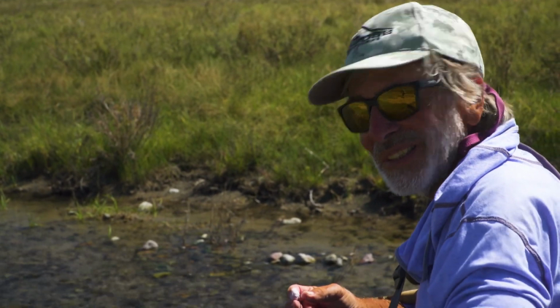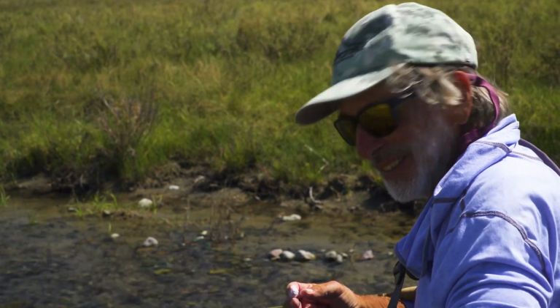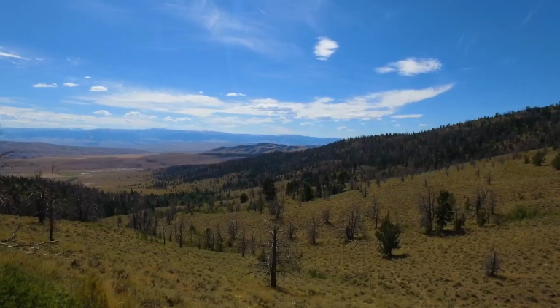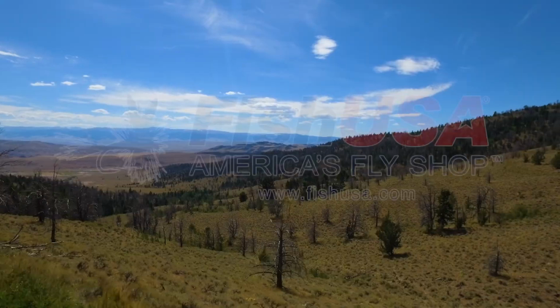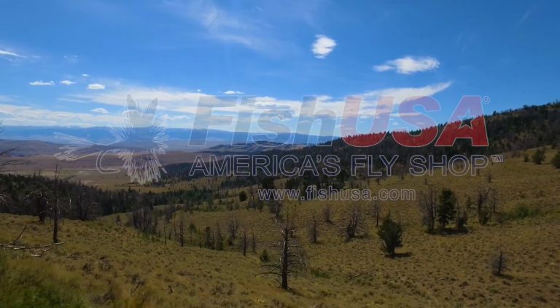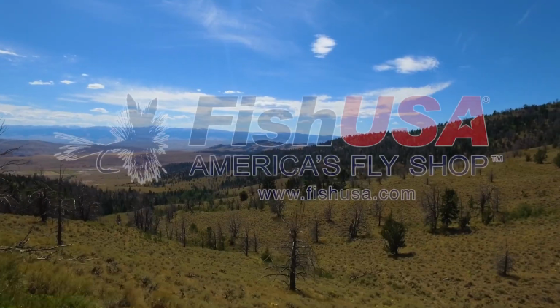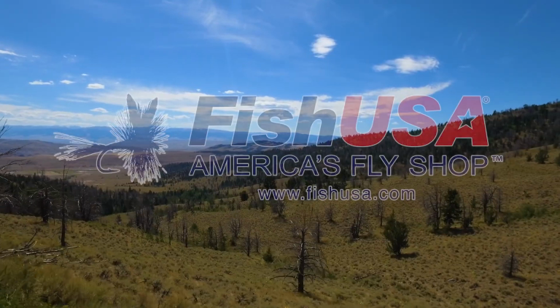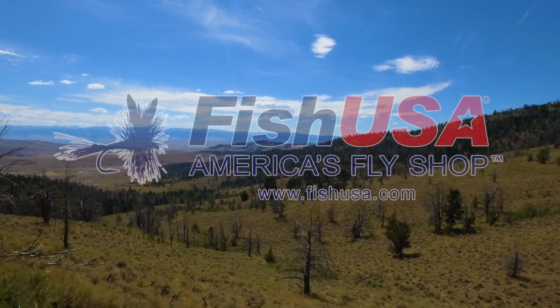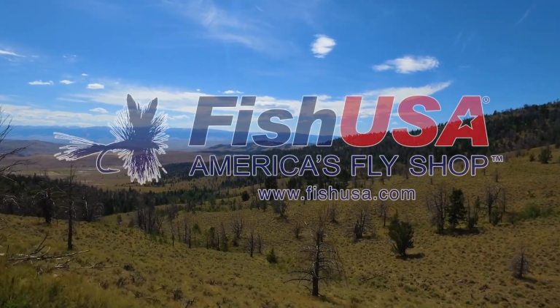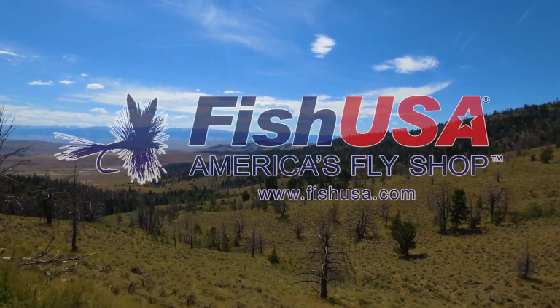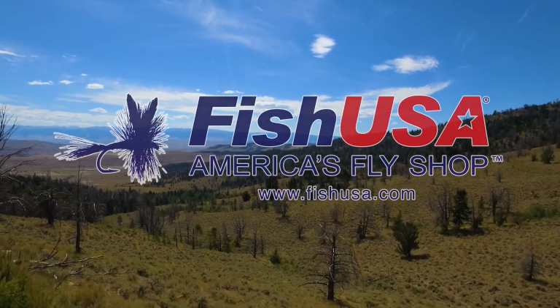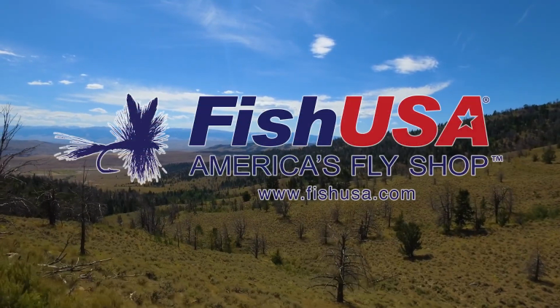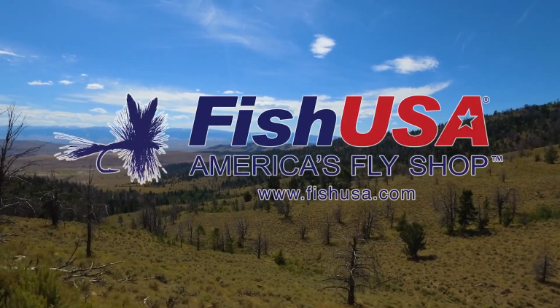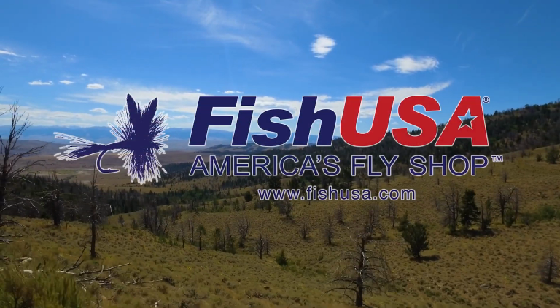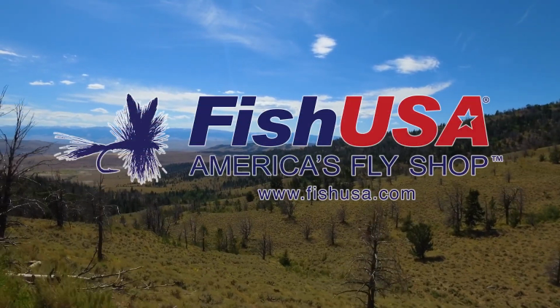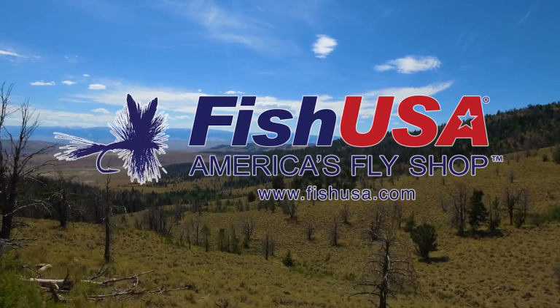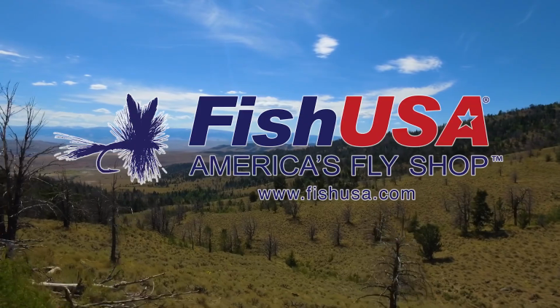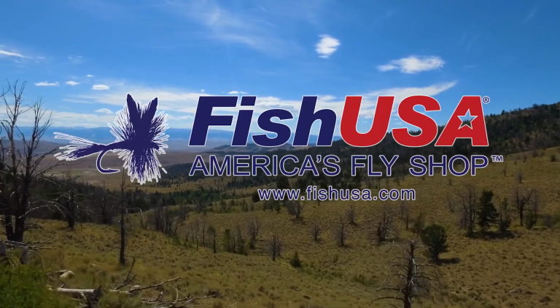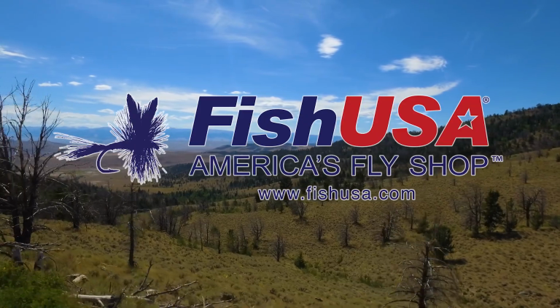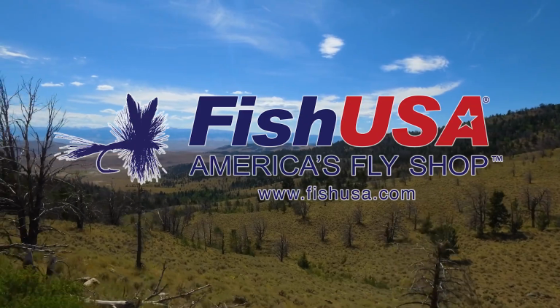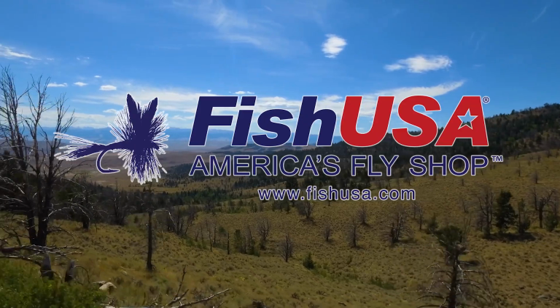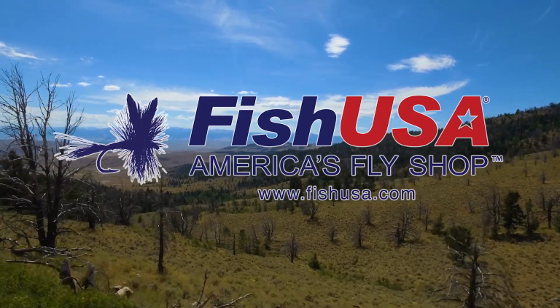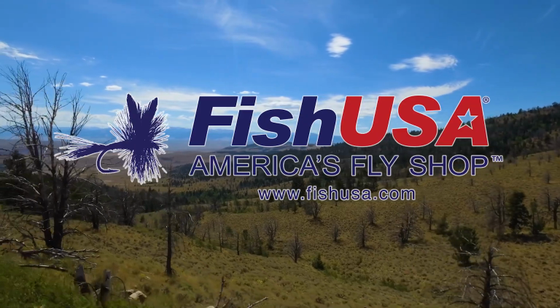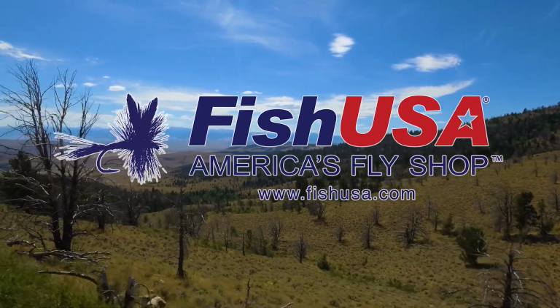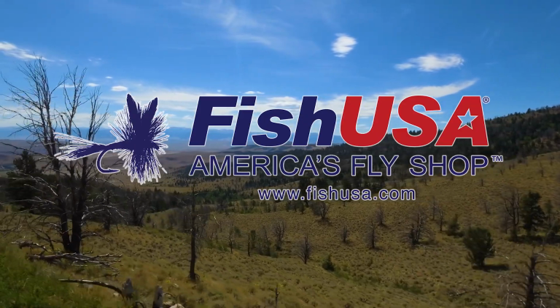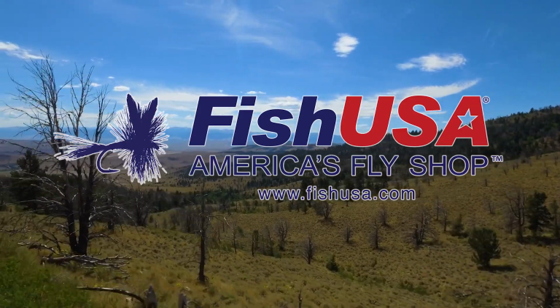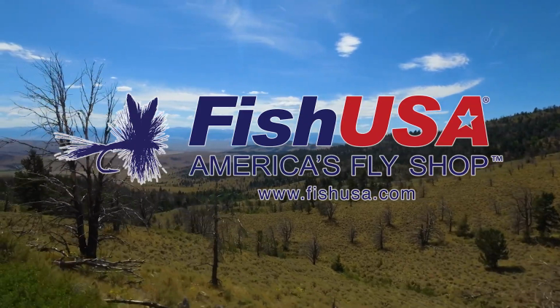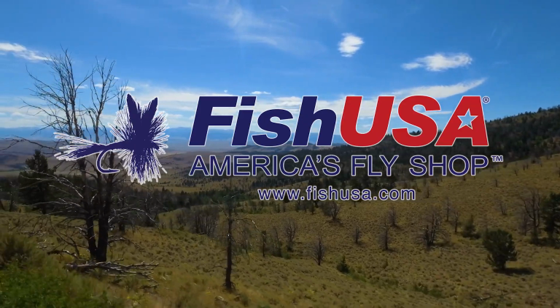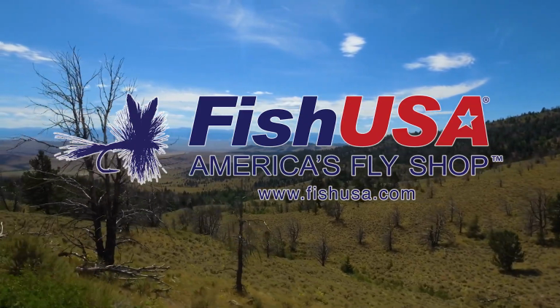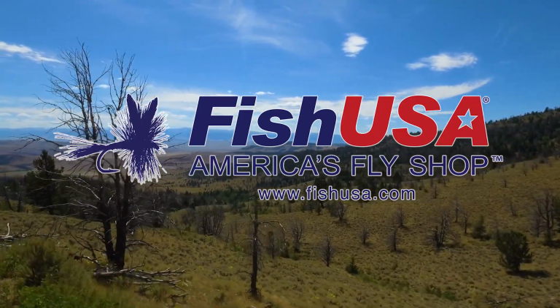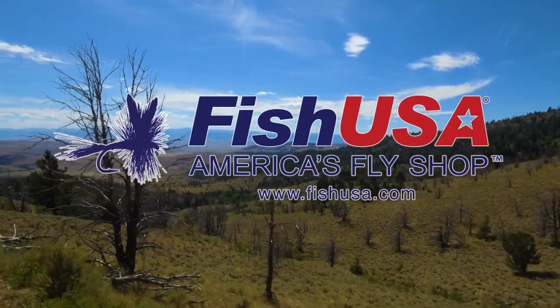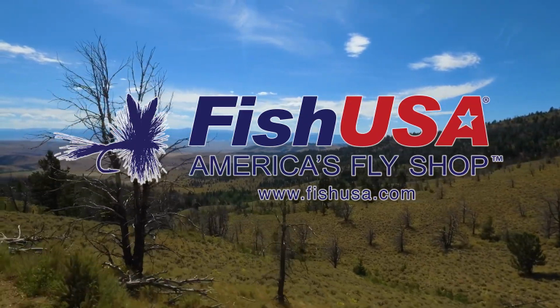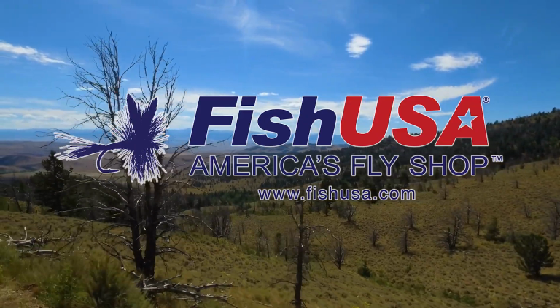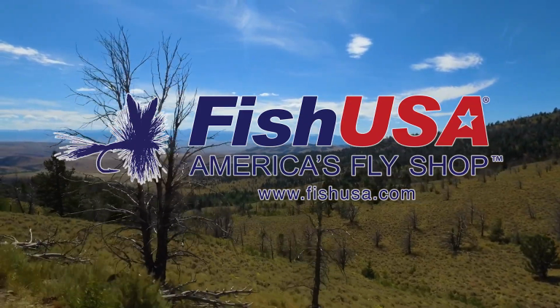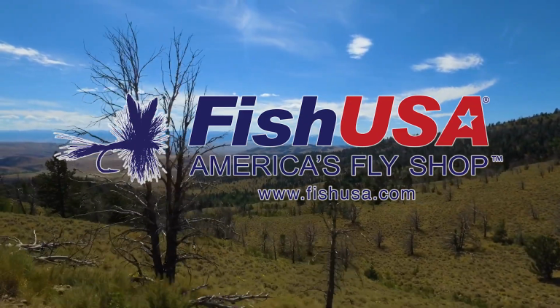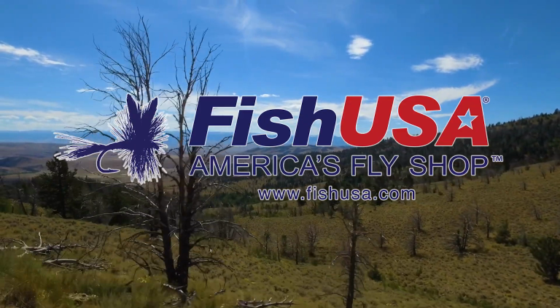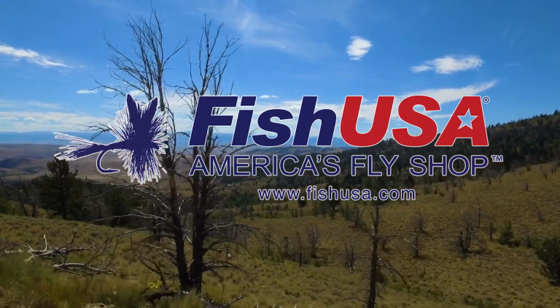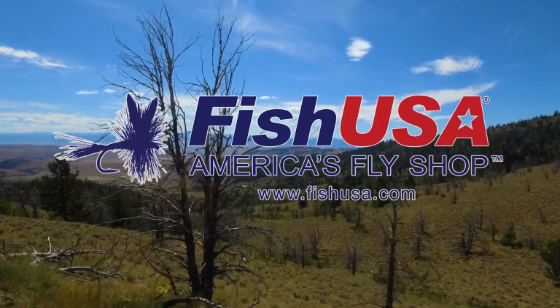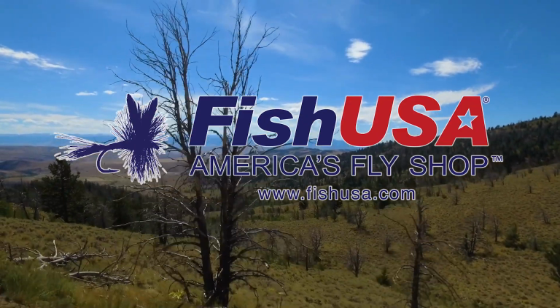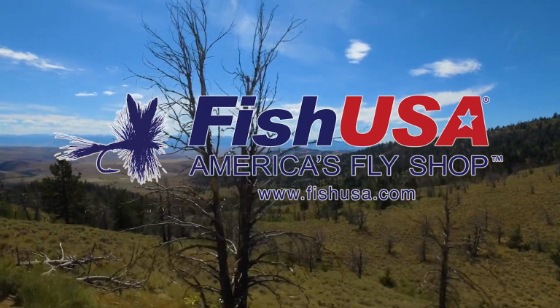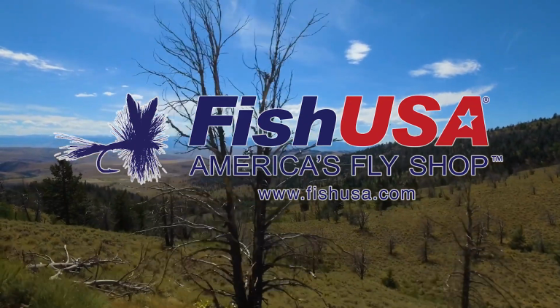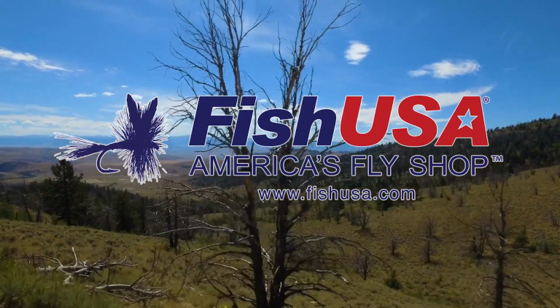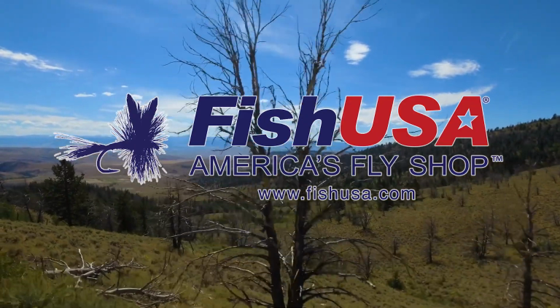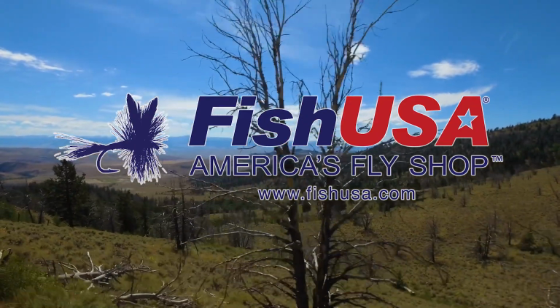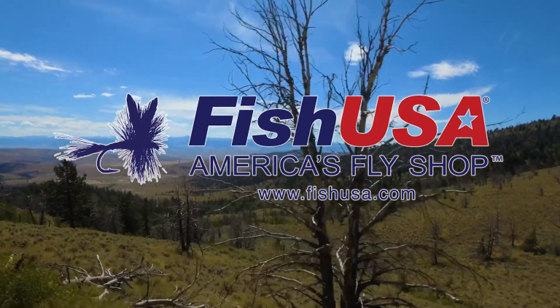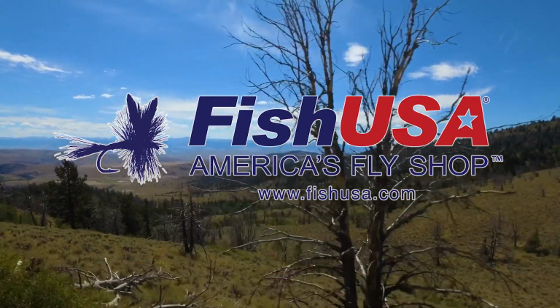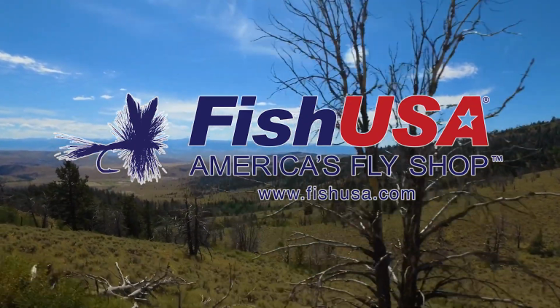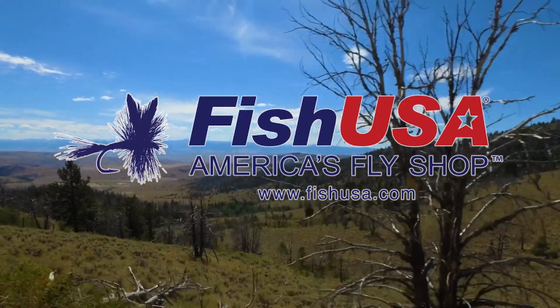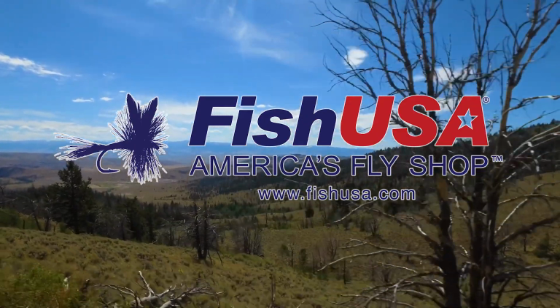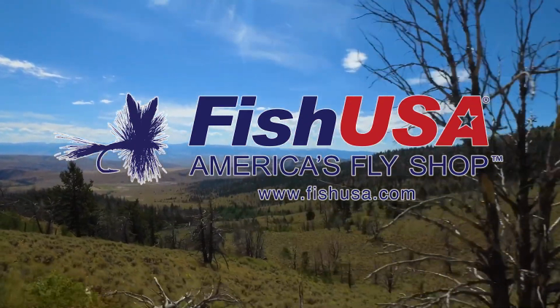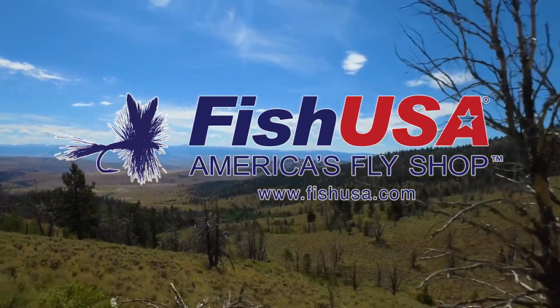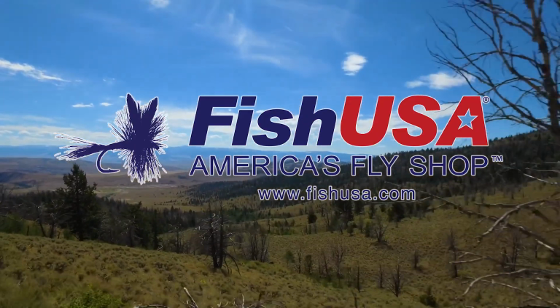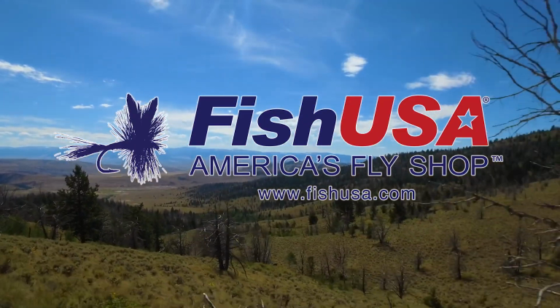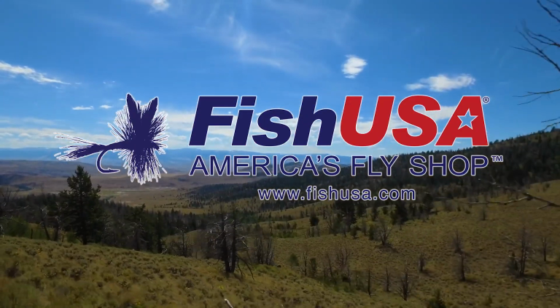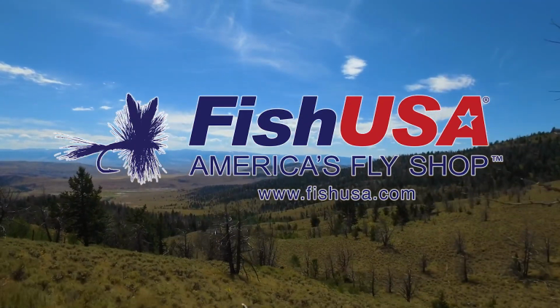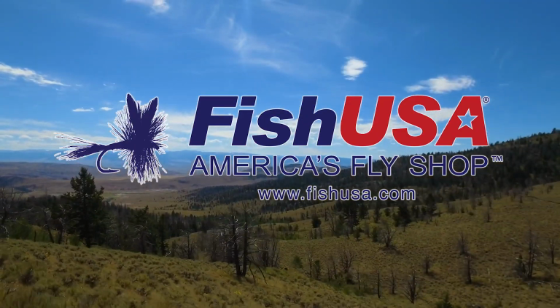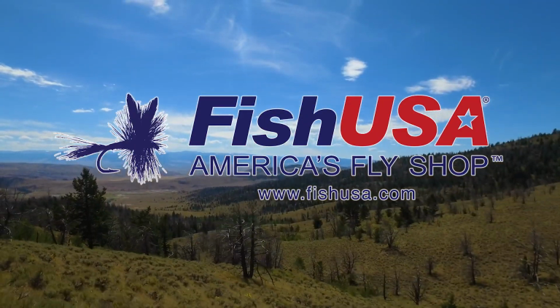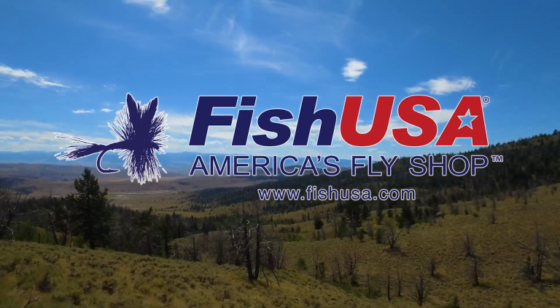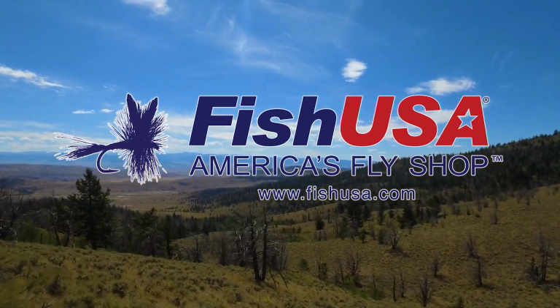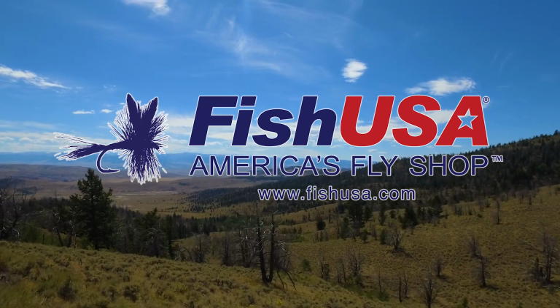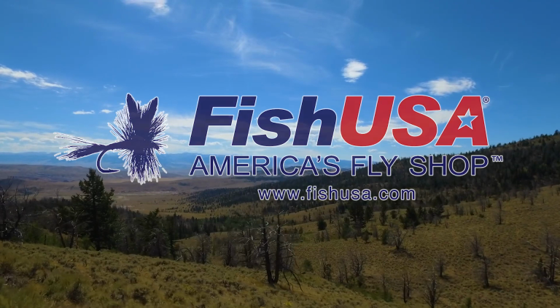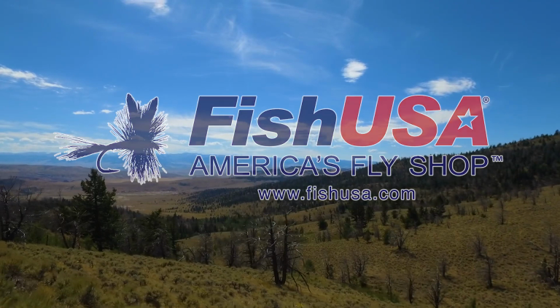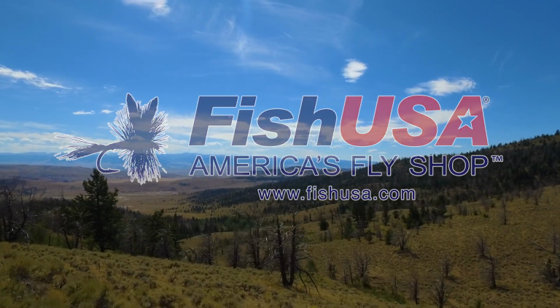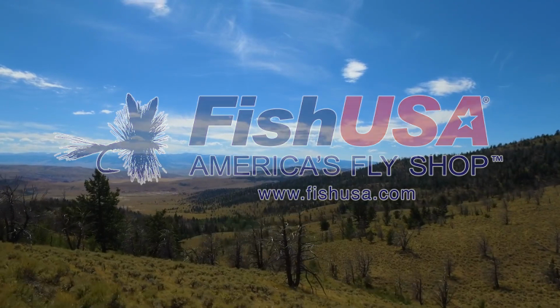This video is made possible by FishUSA, America's fly shop. Visit us today at FishUSA.com.